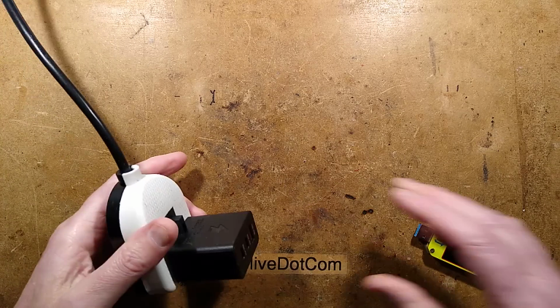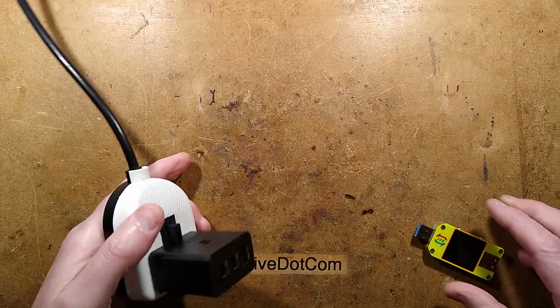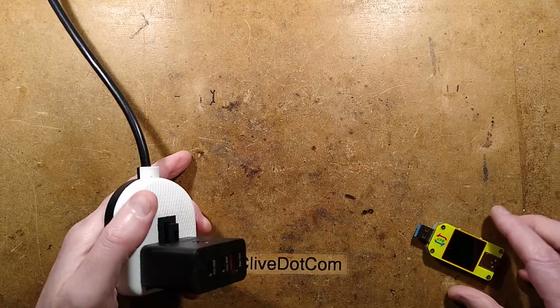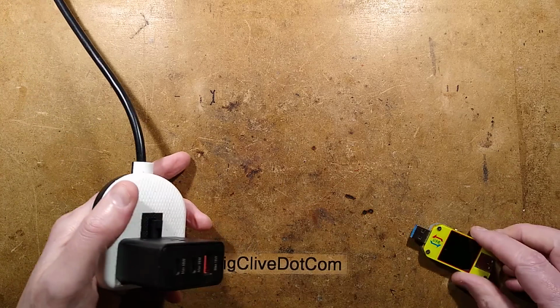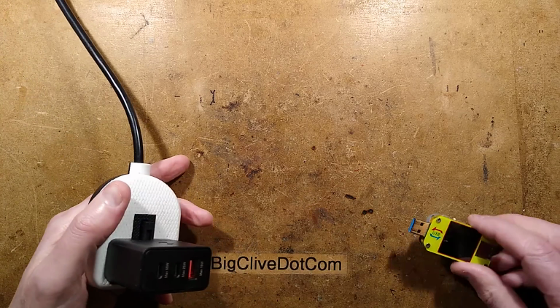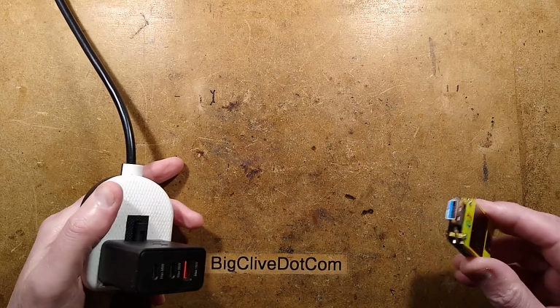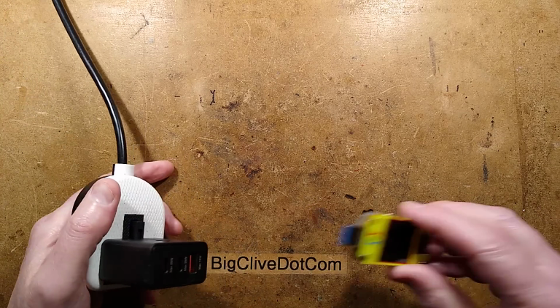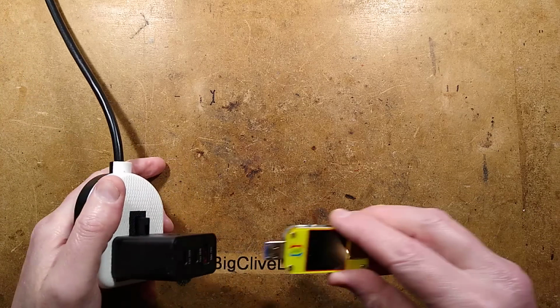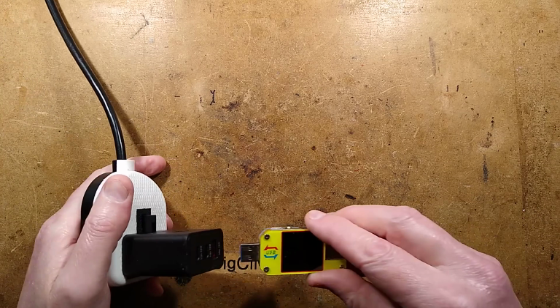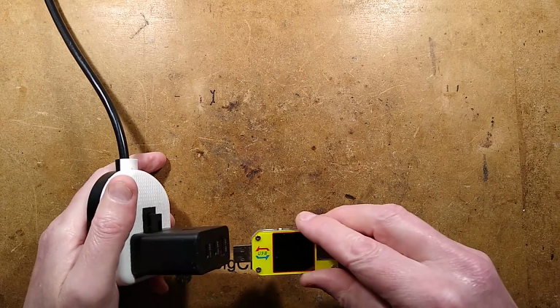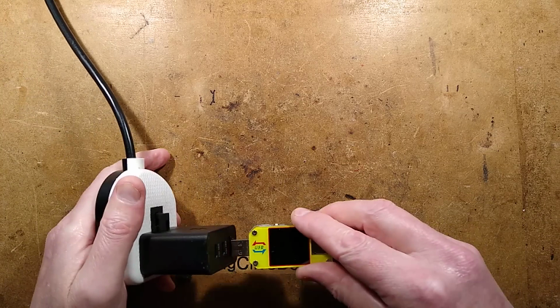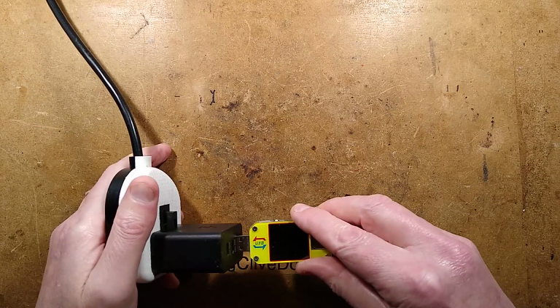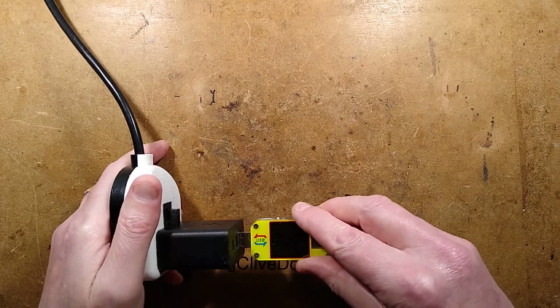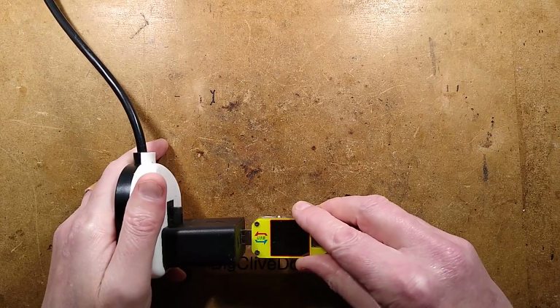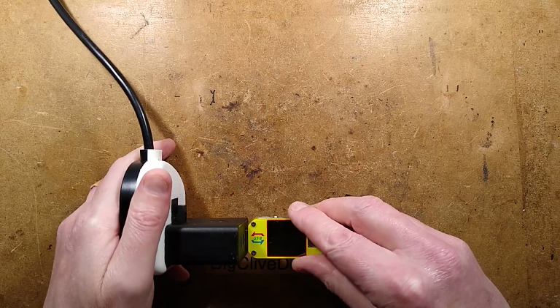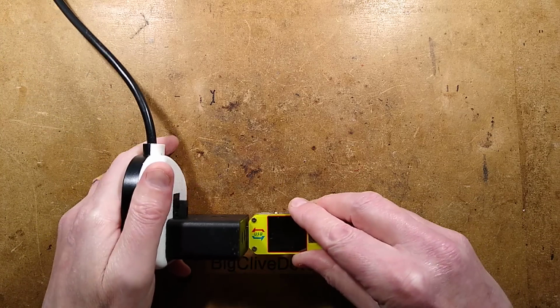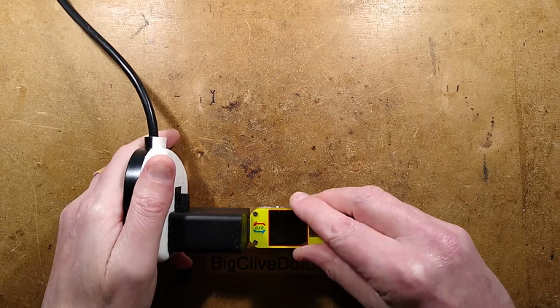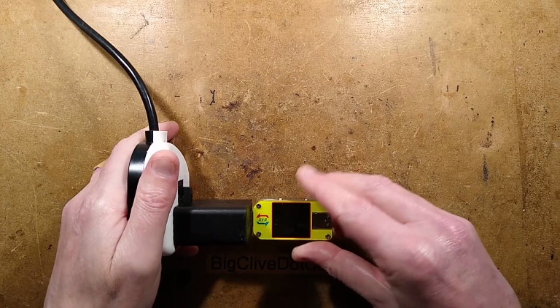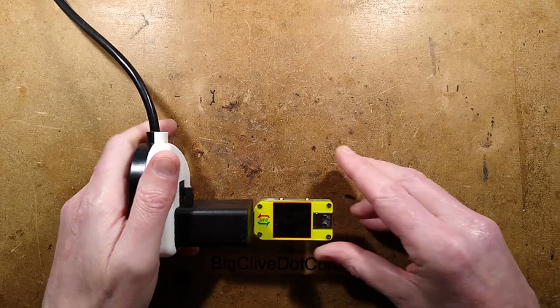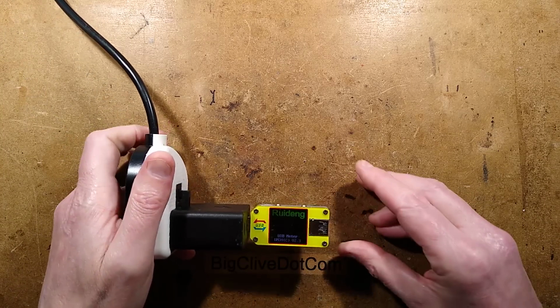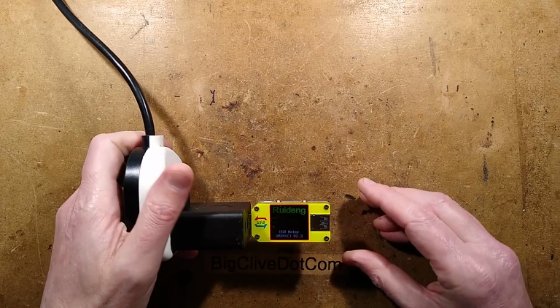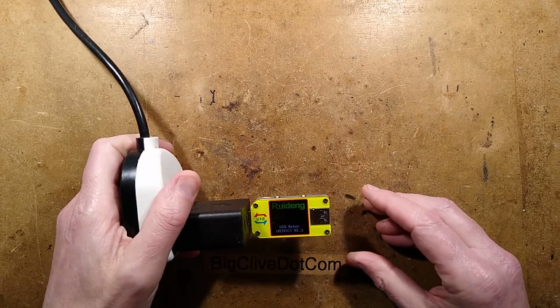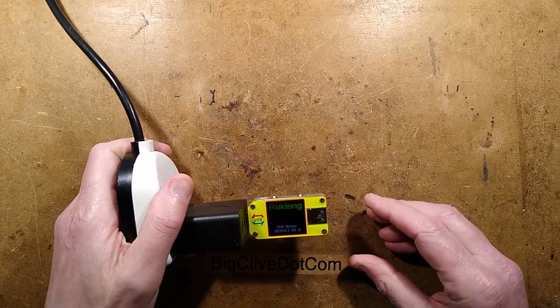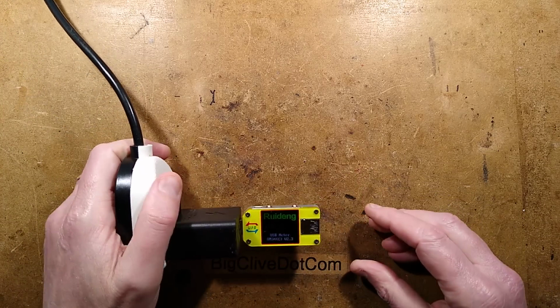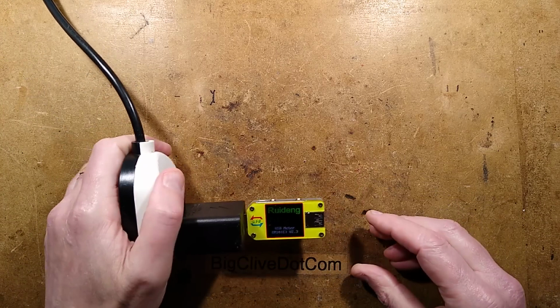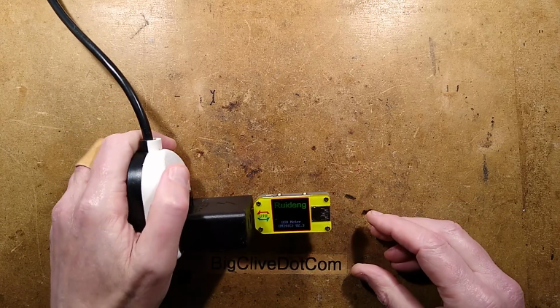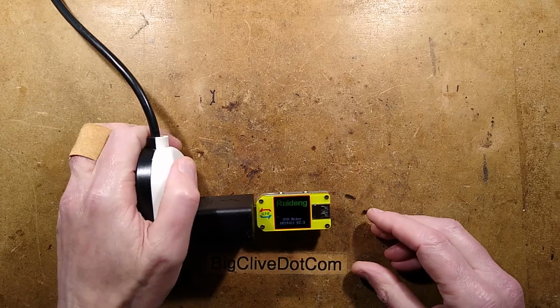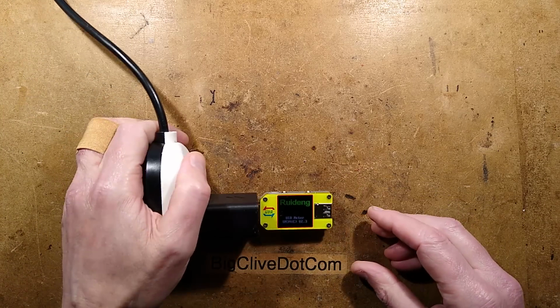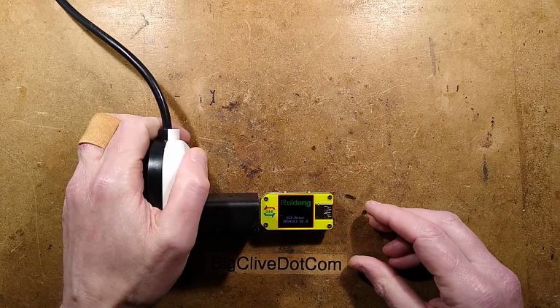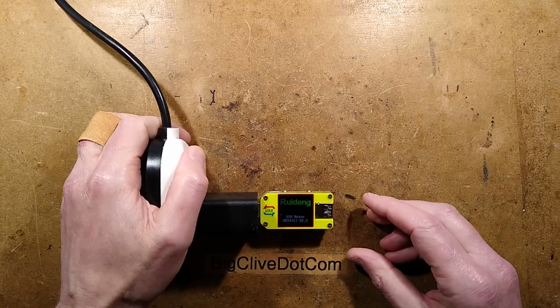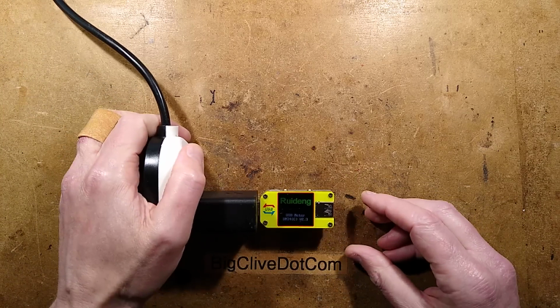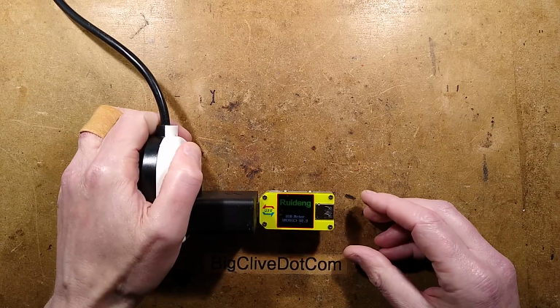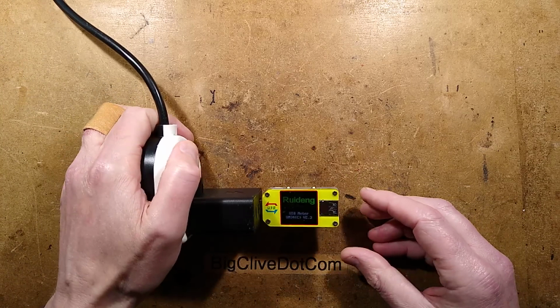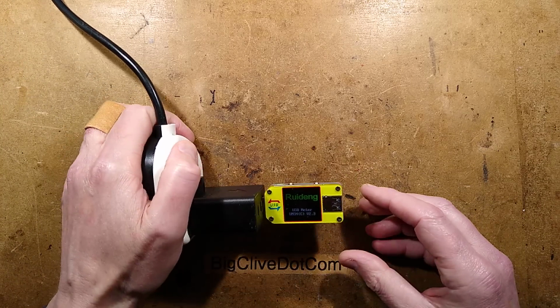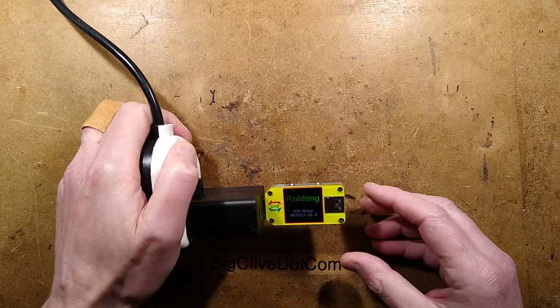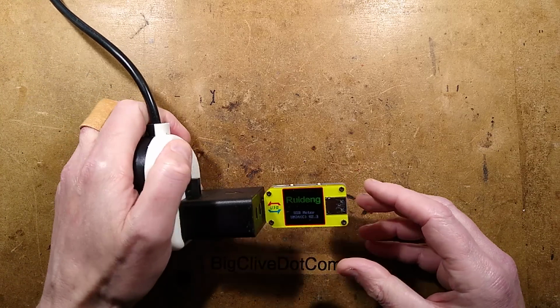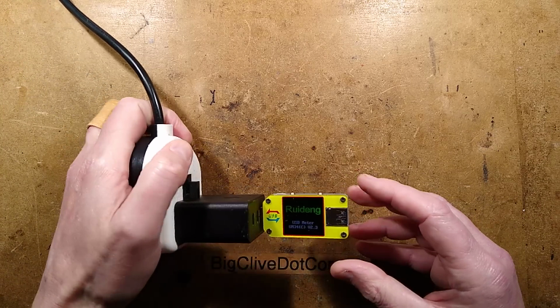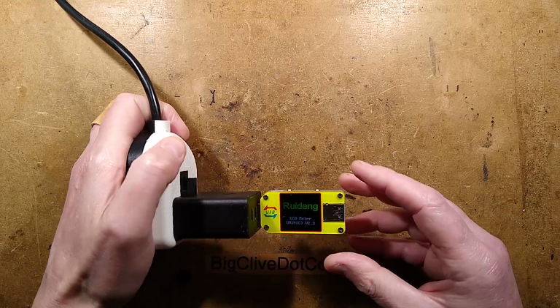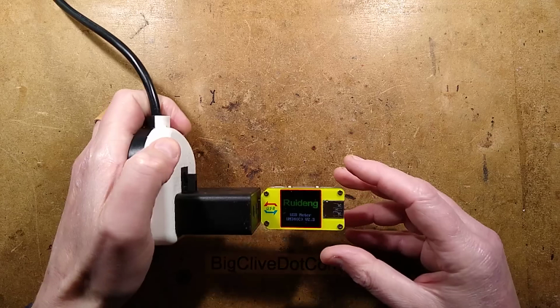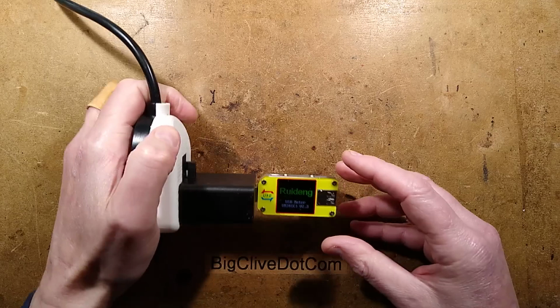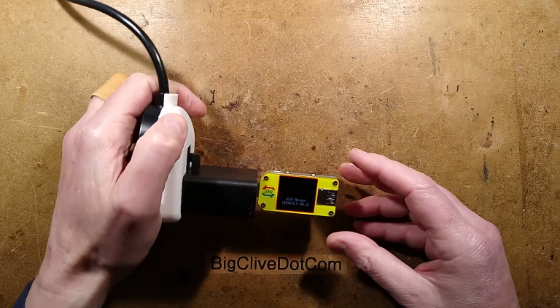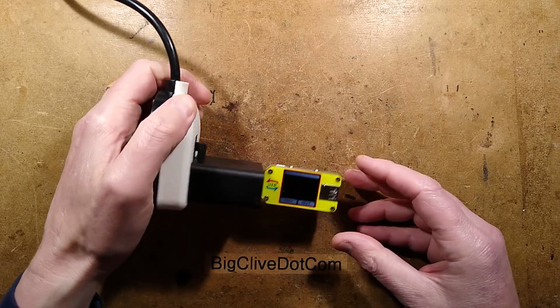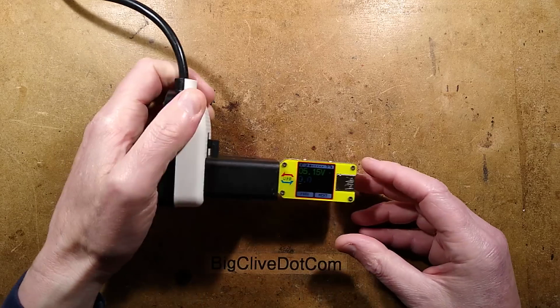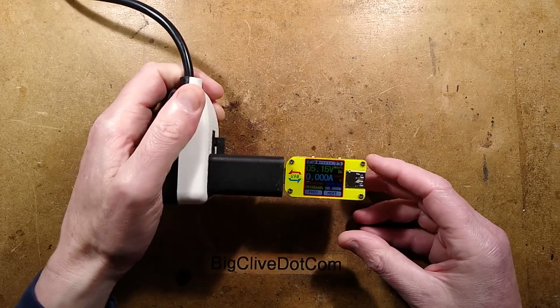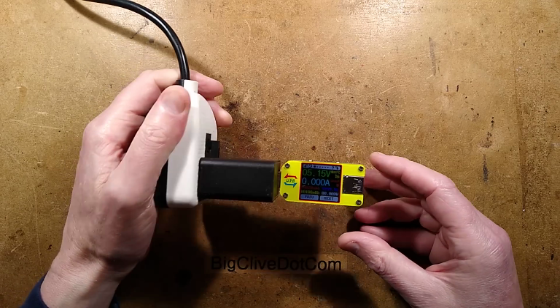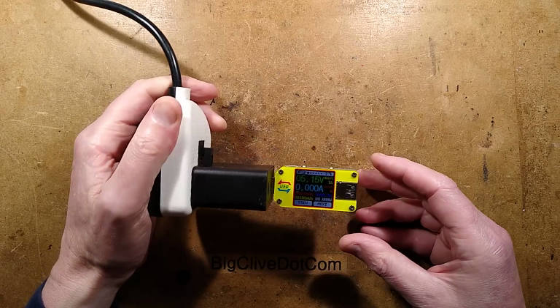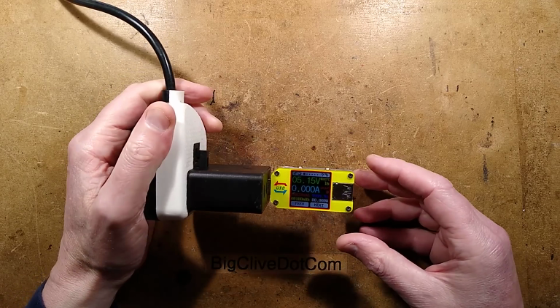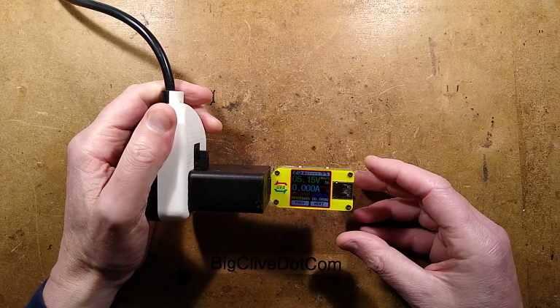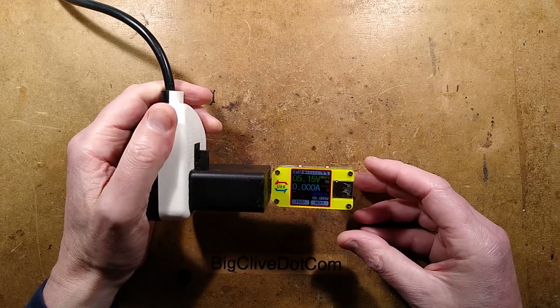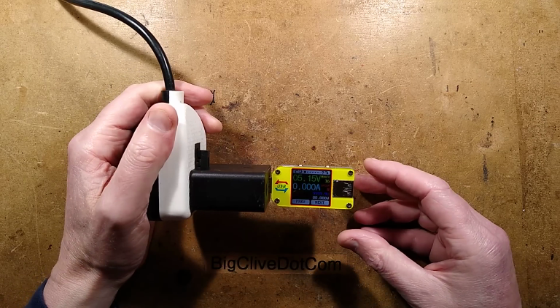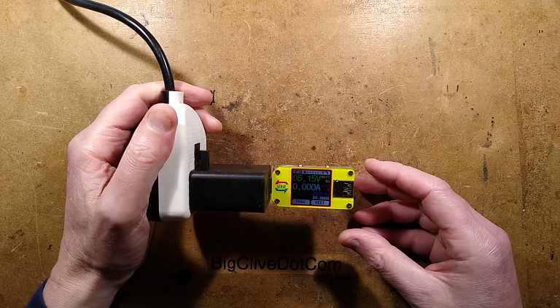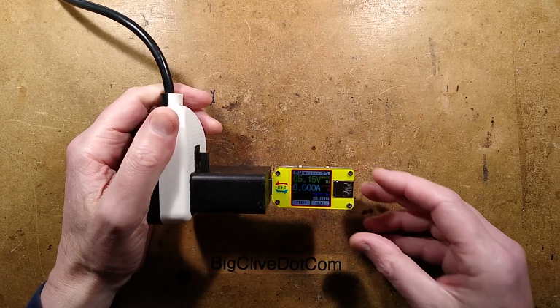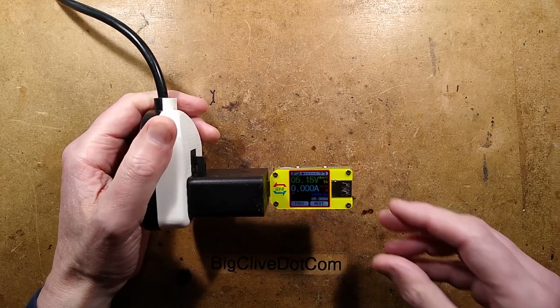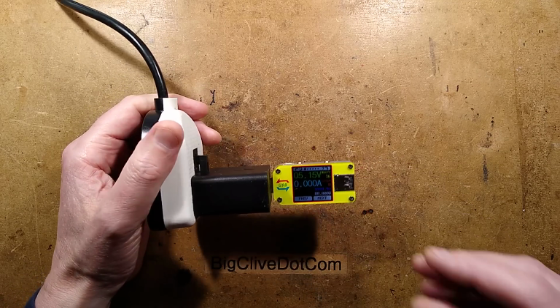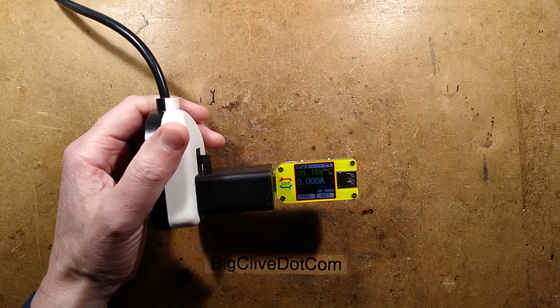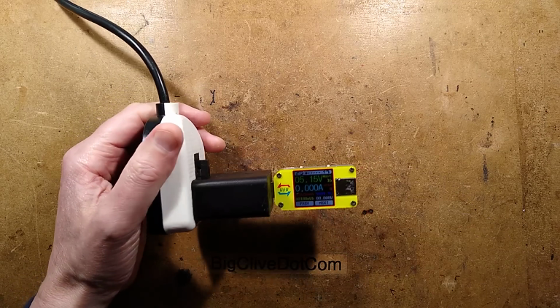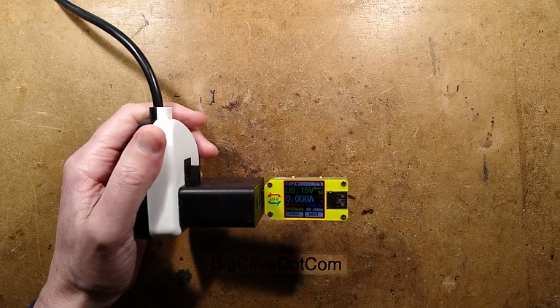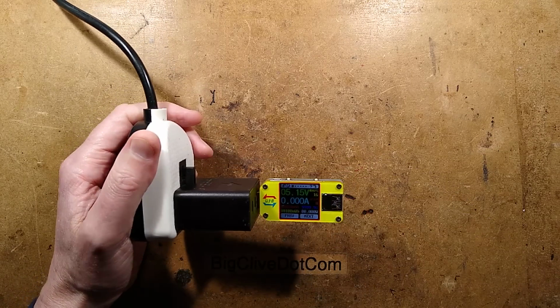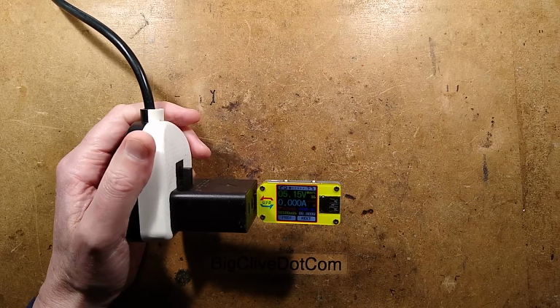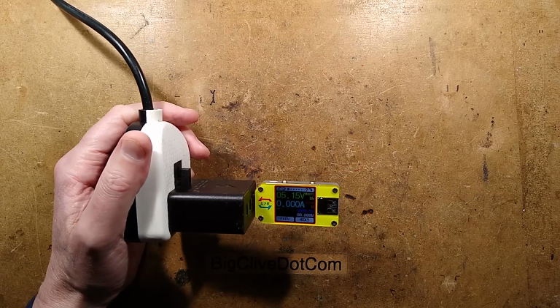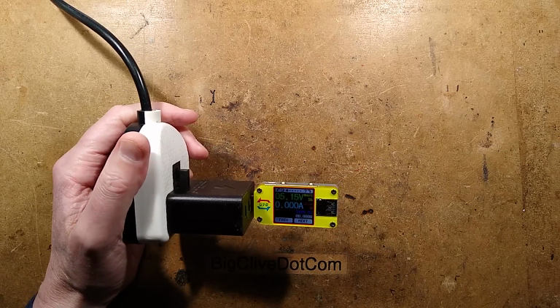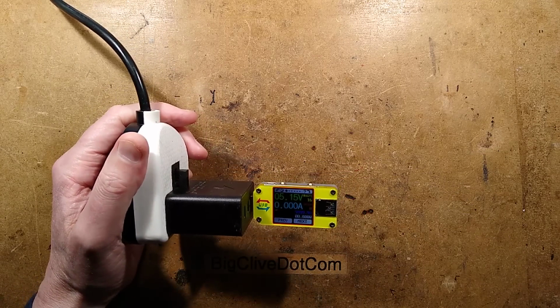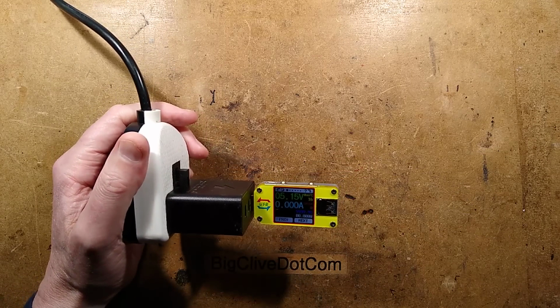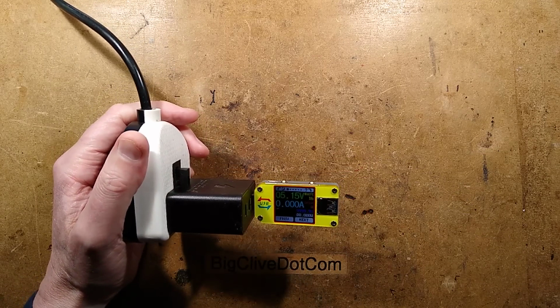Getting the little power meter into the 5V section, and it does actually say 5.15 volts.